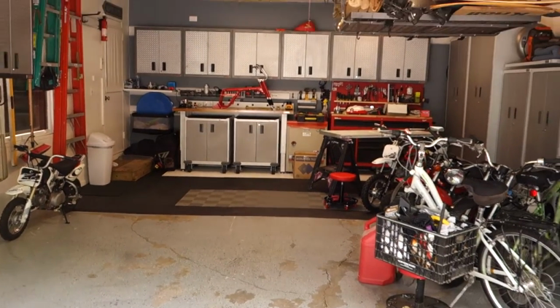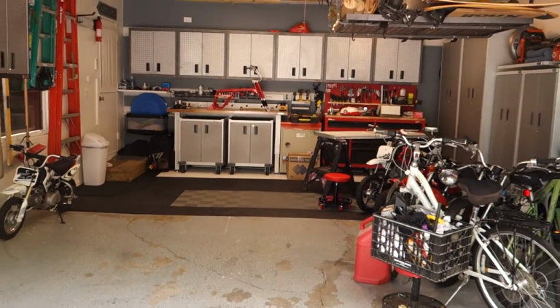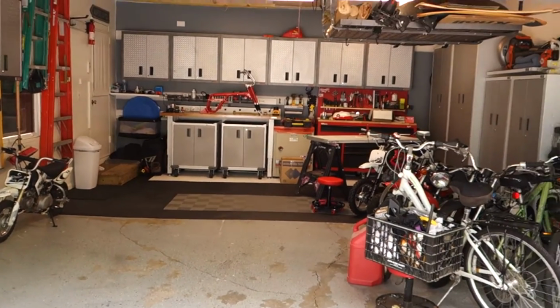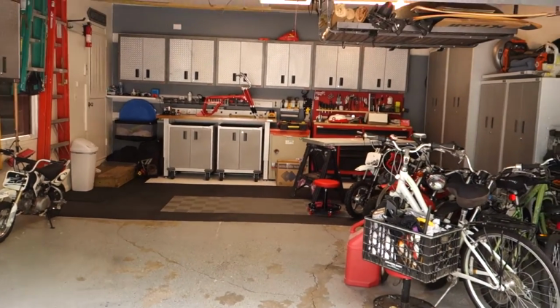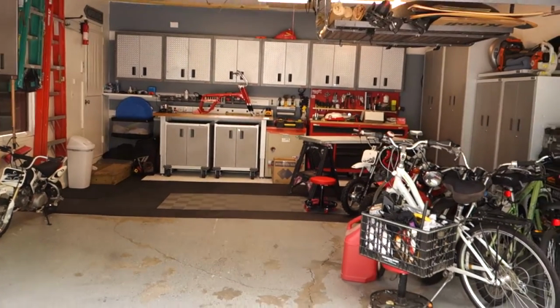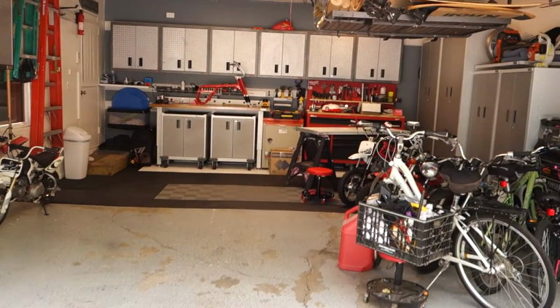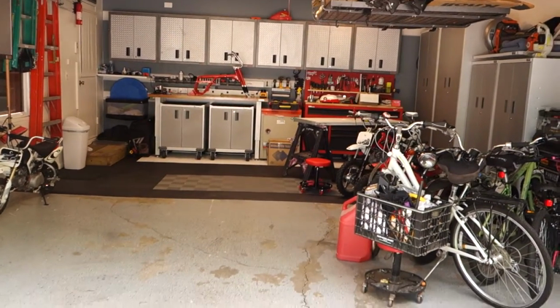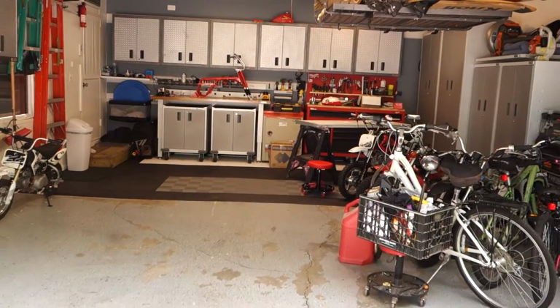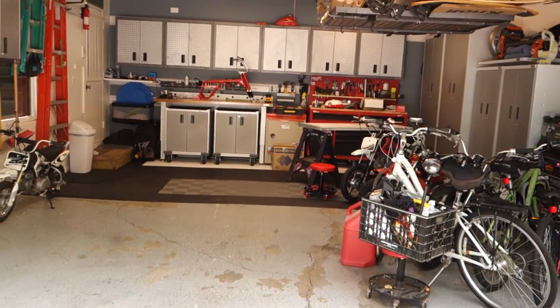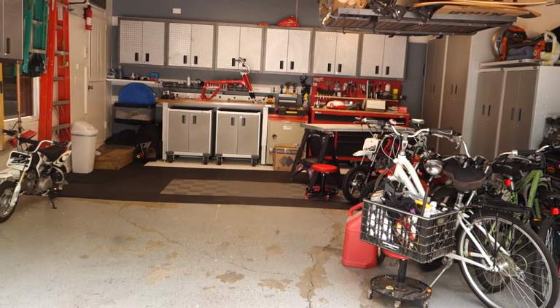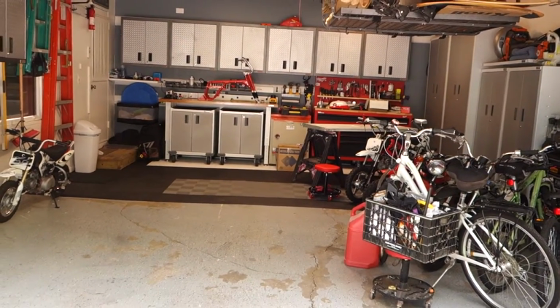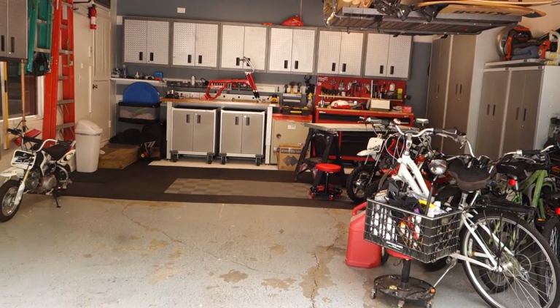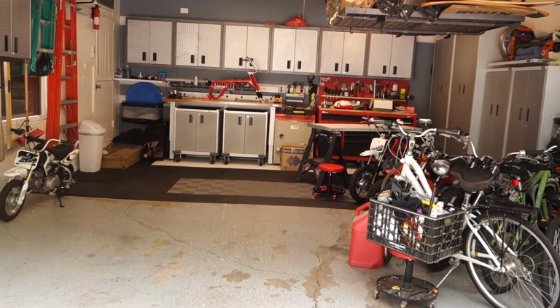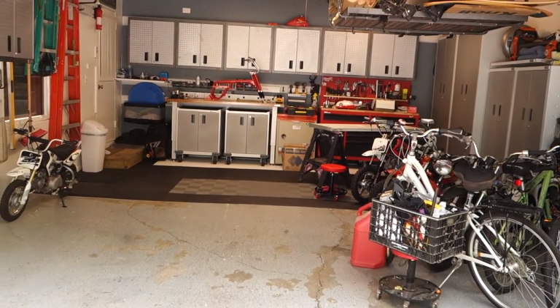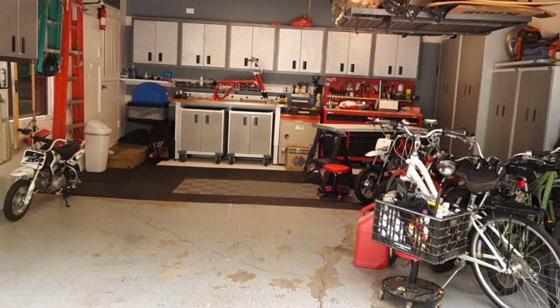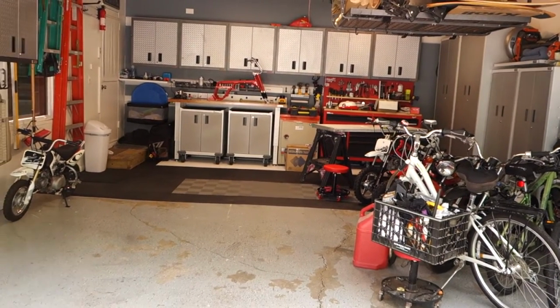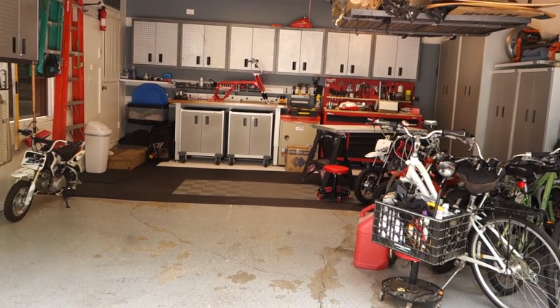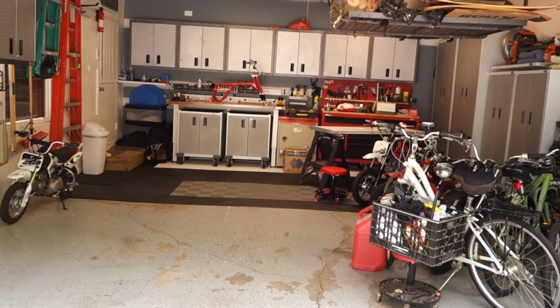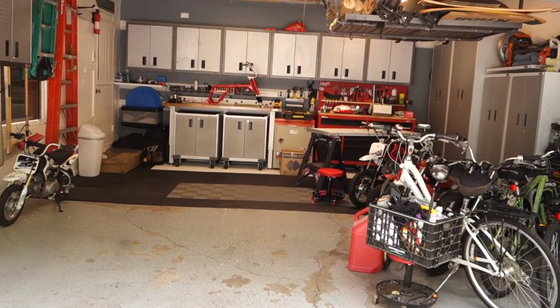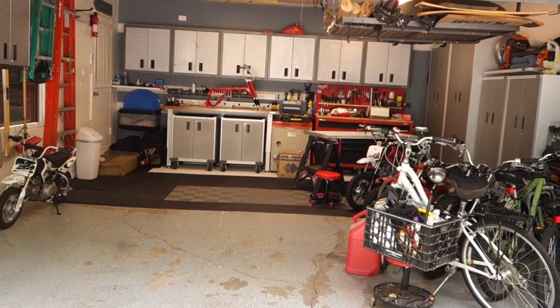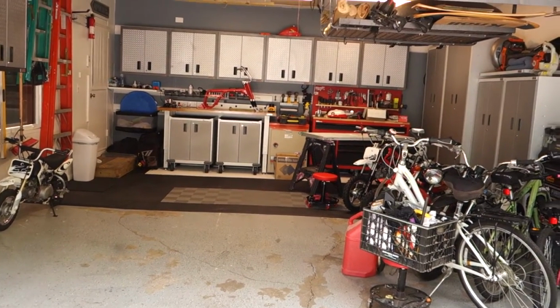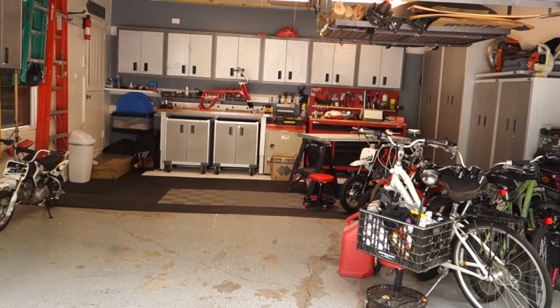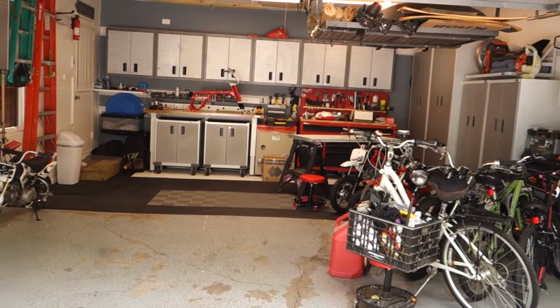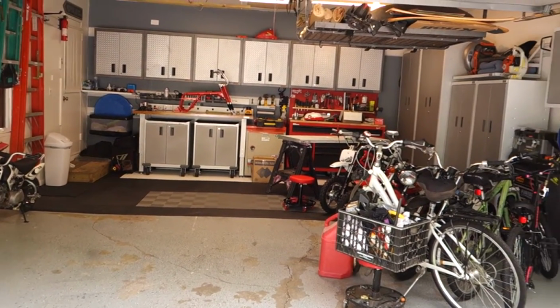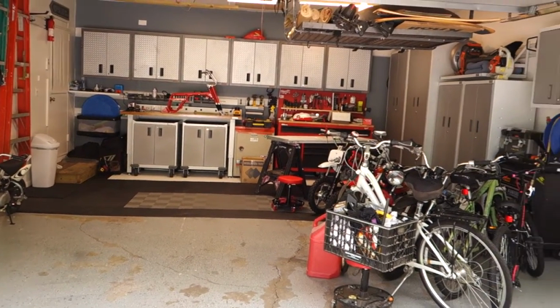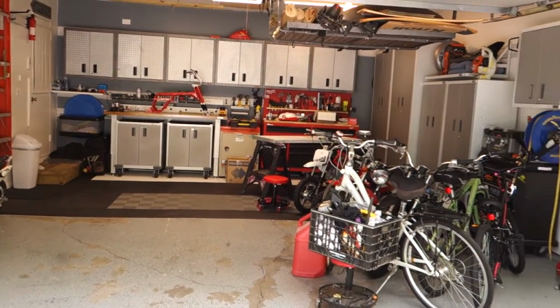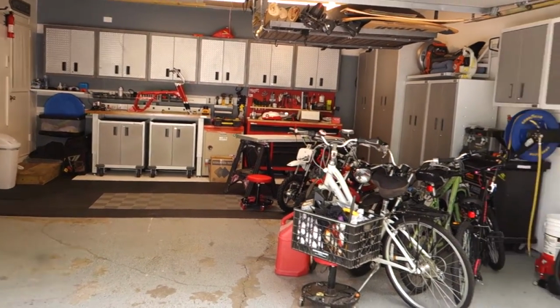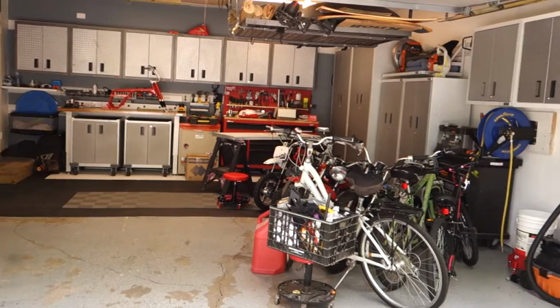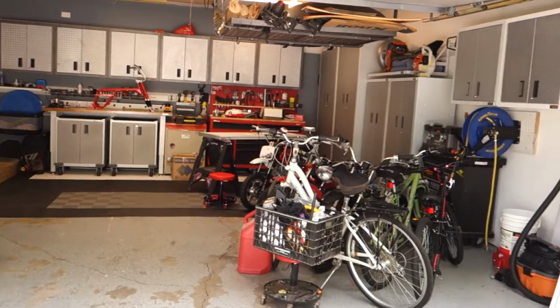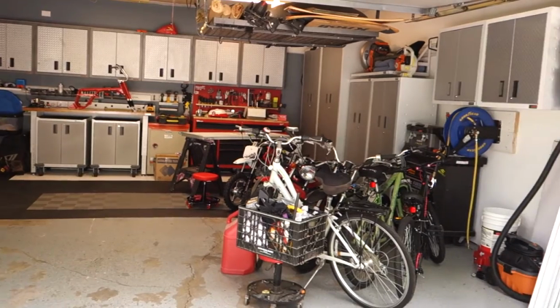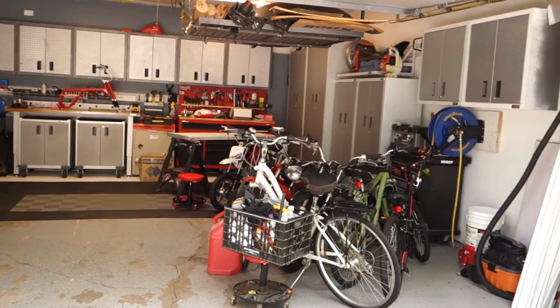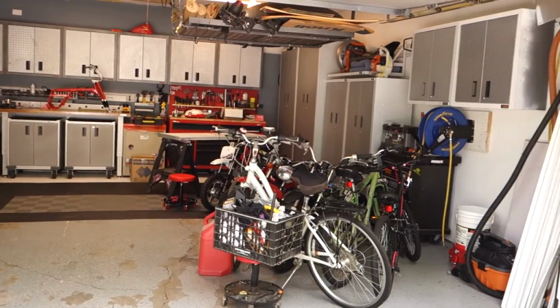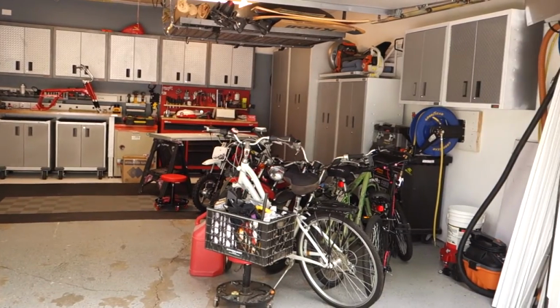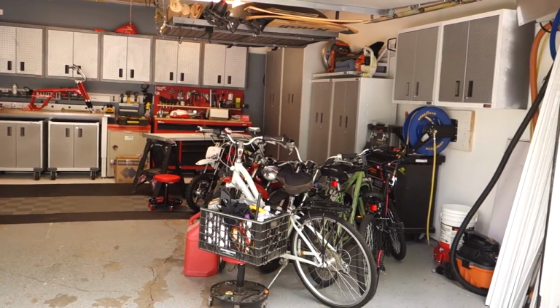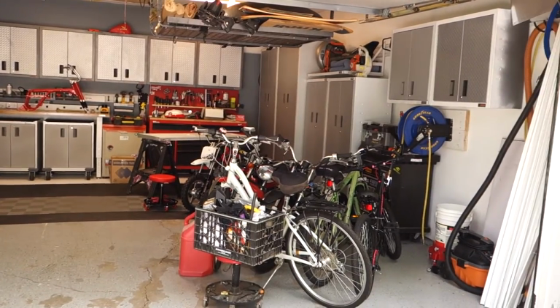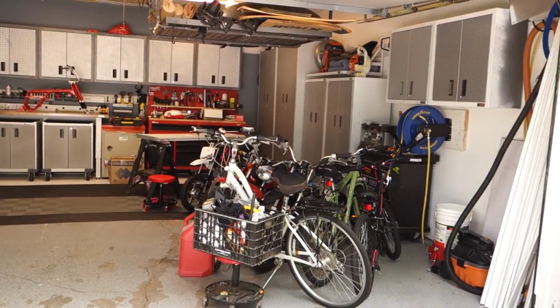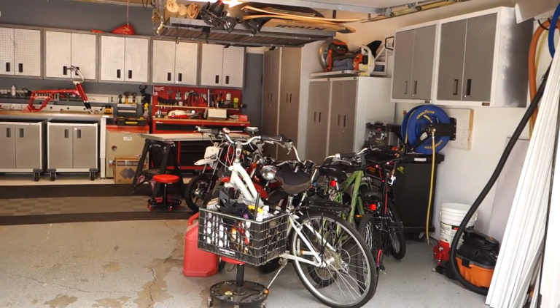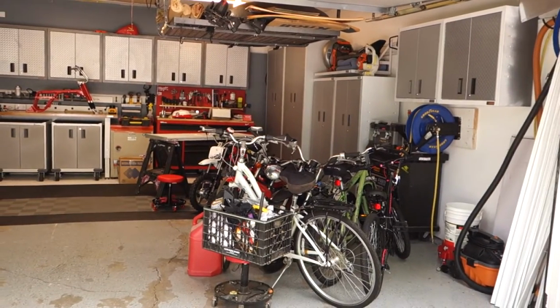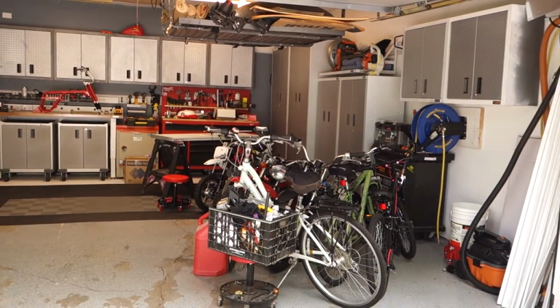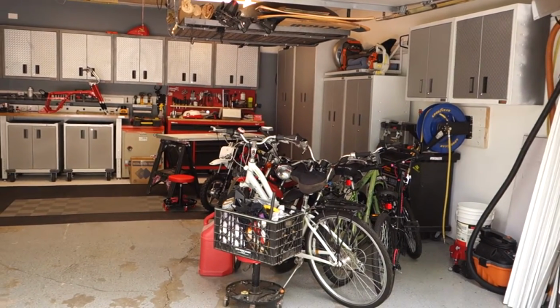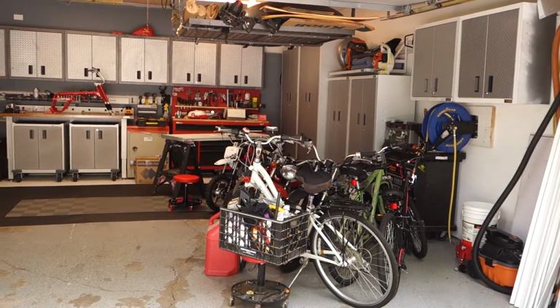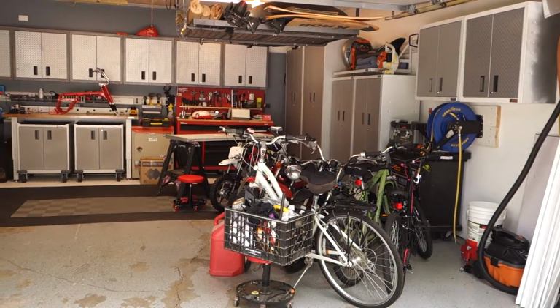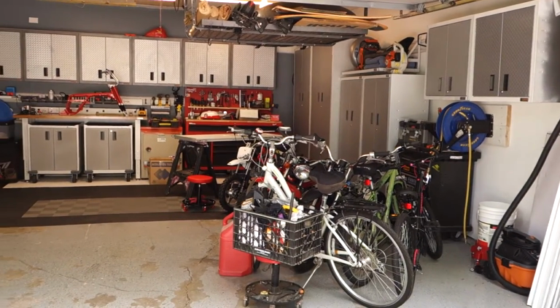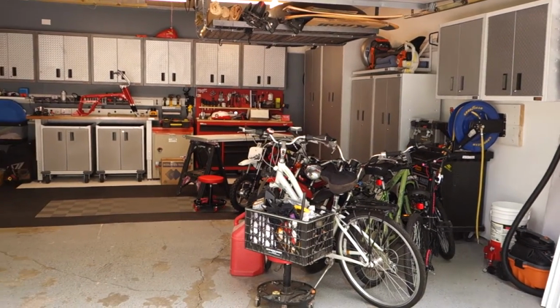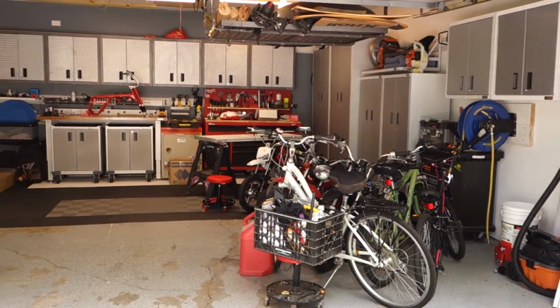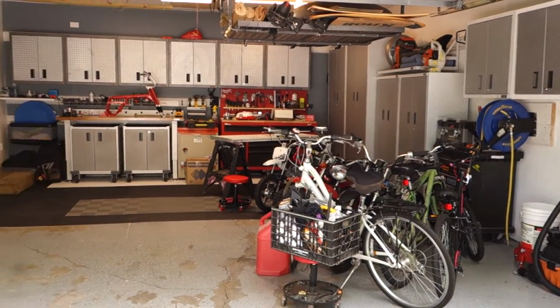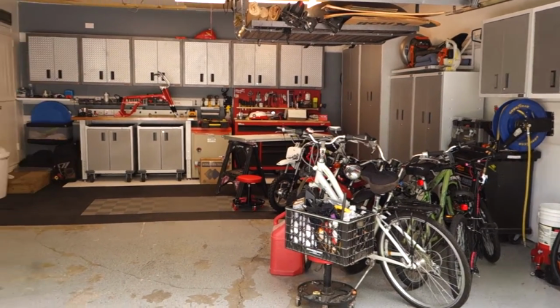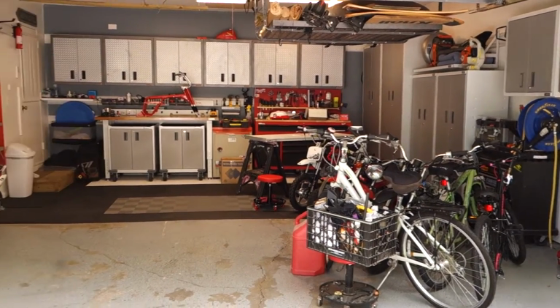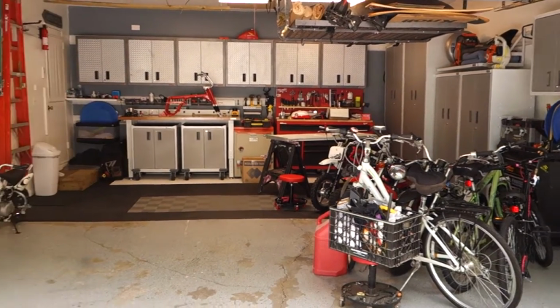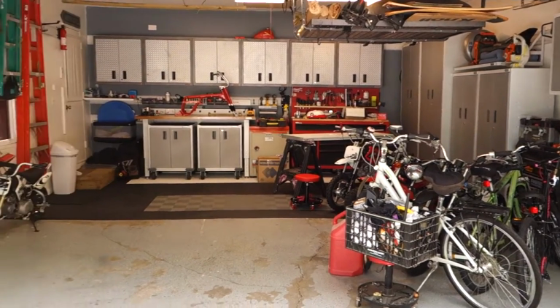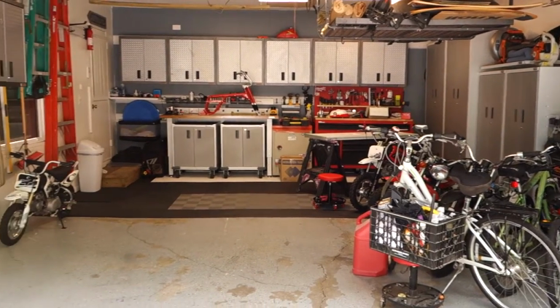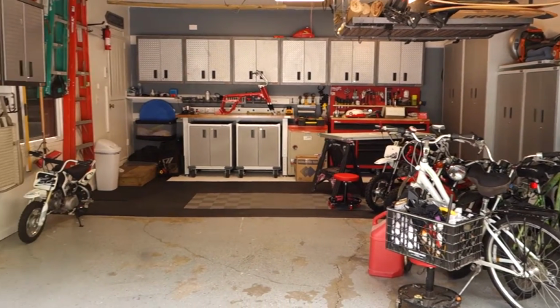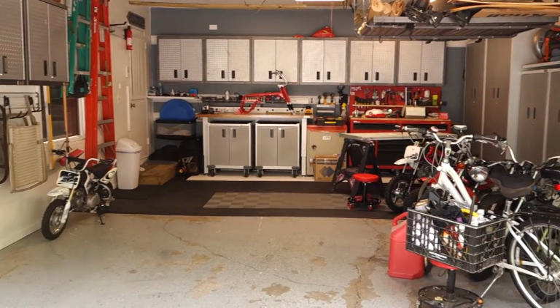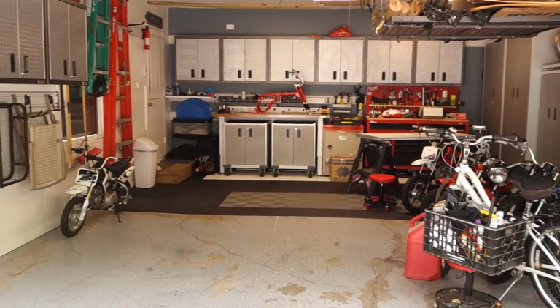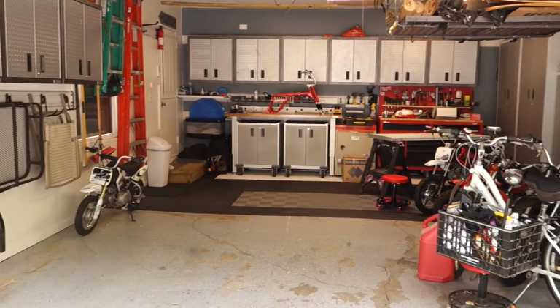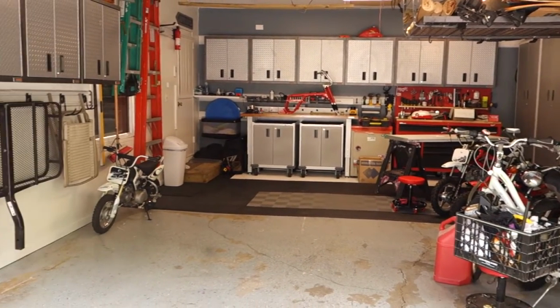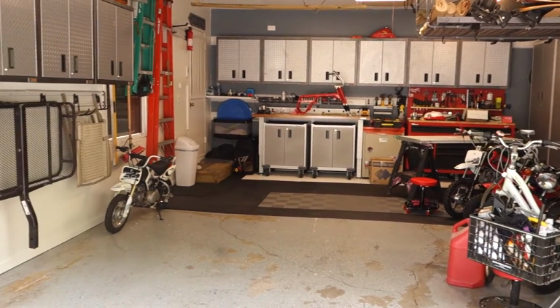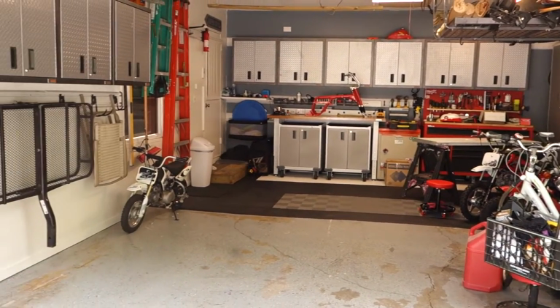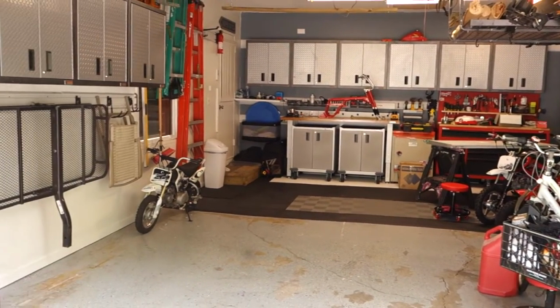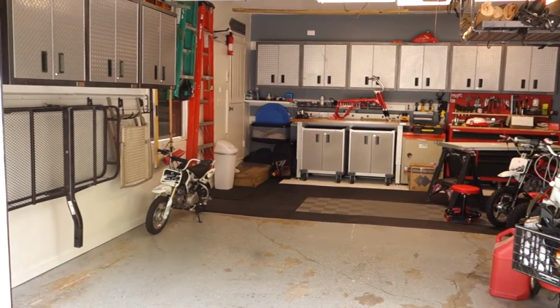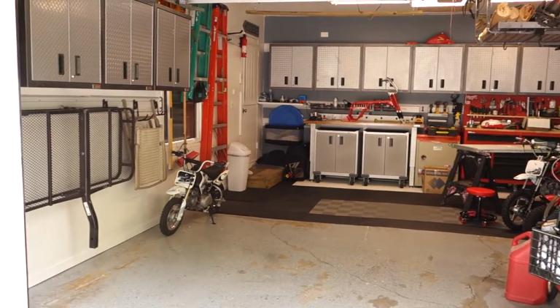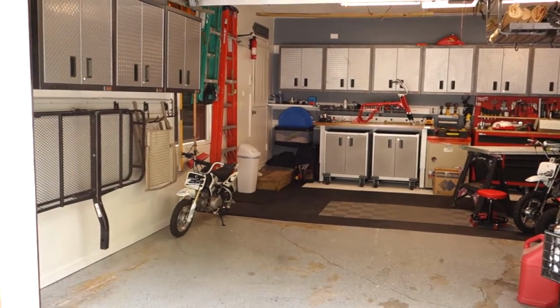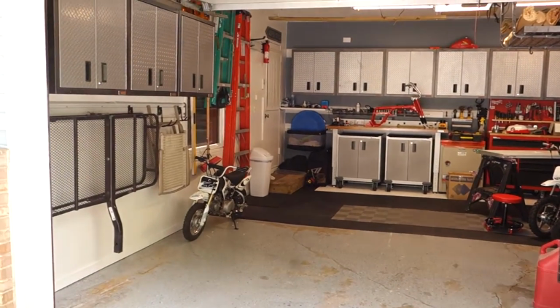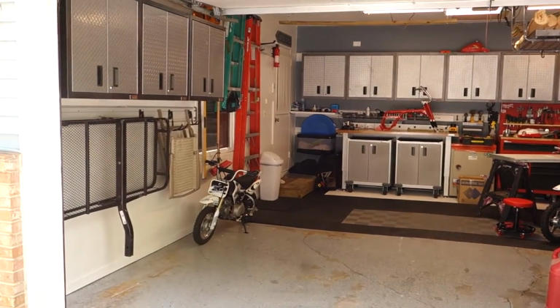So there you have it — that's my garage tour and remodel that I did a couple months ago.